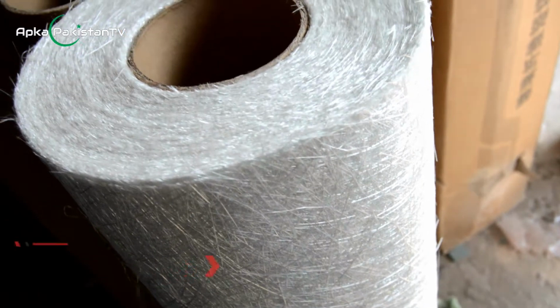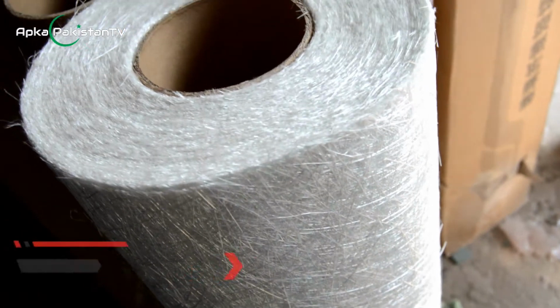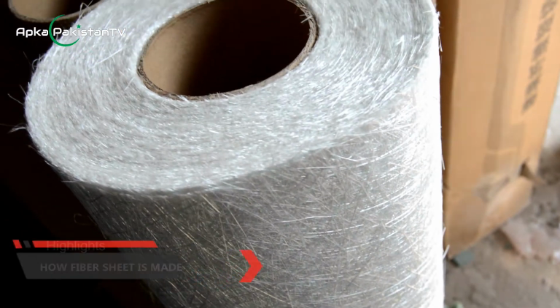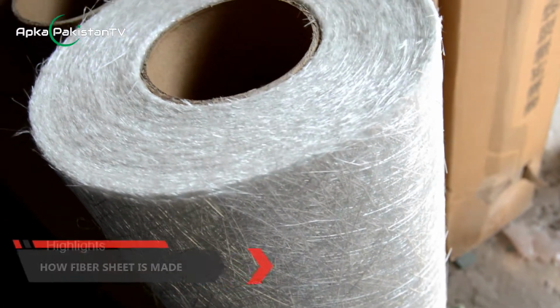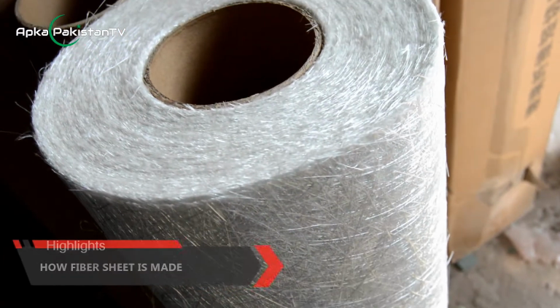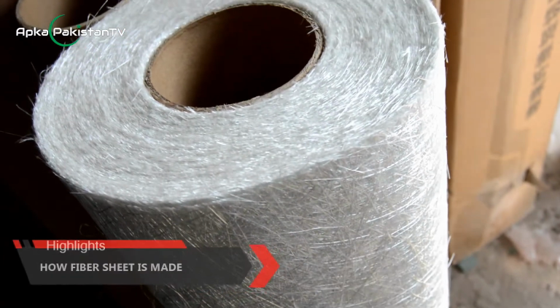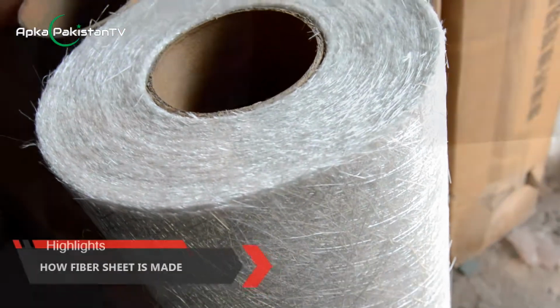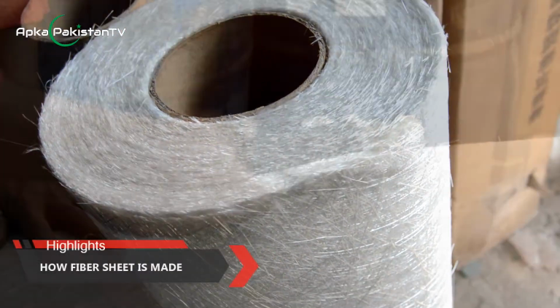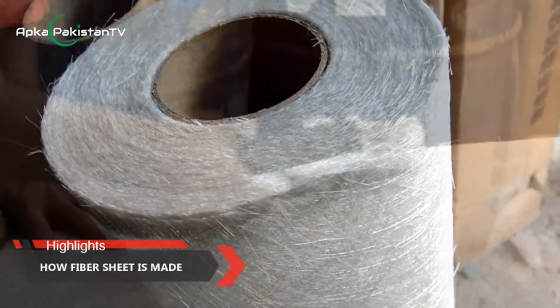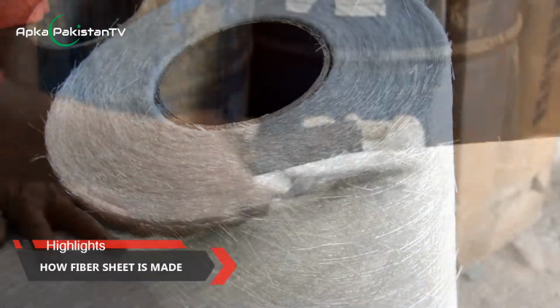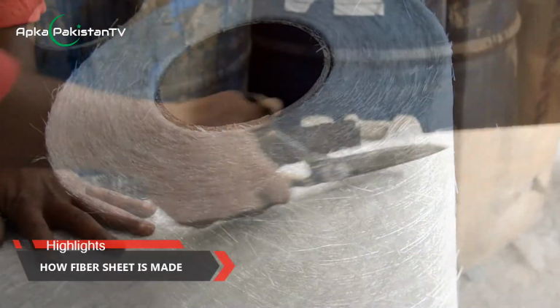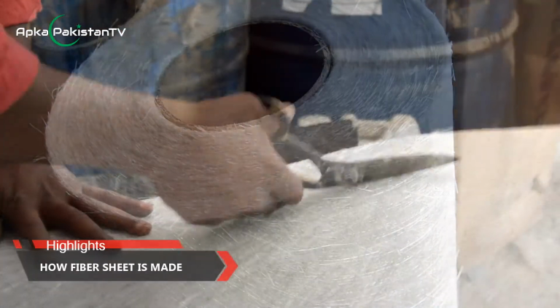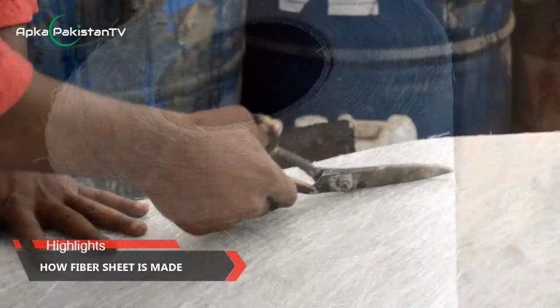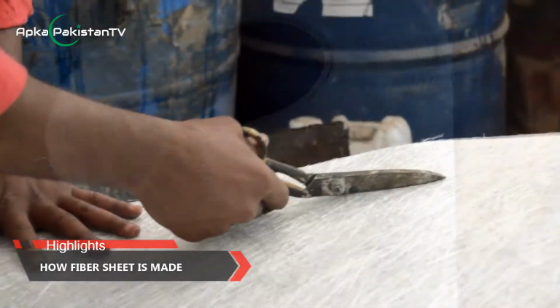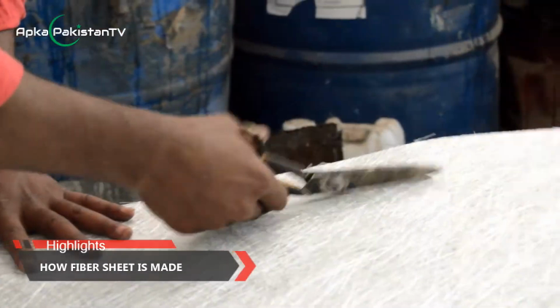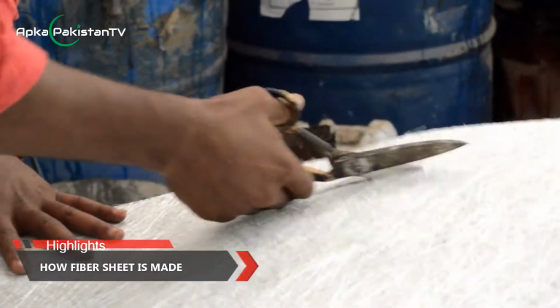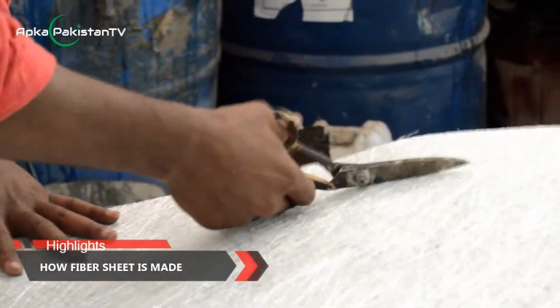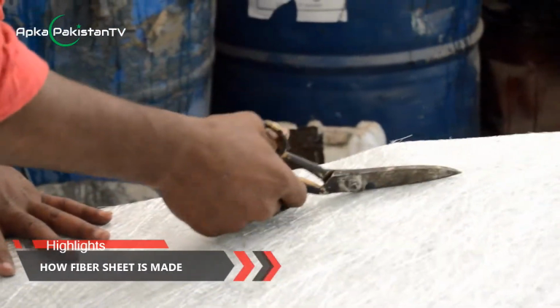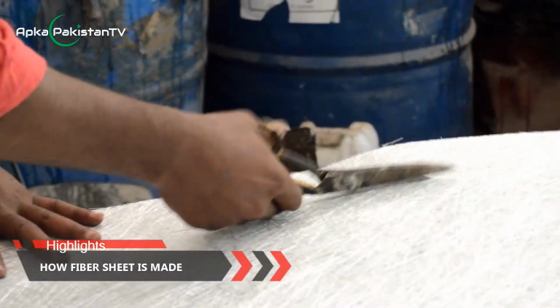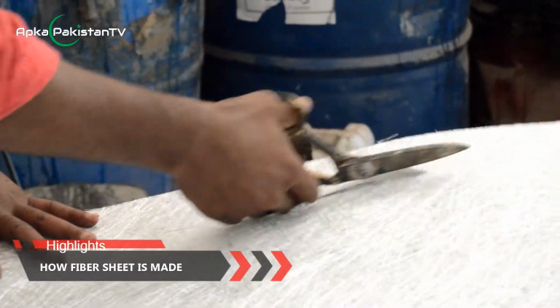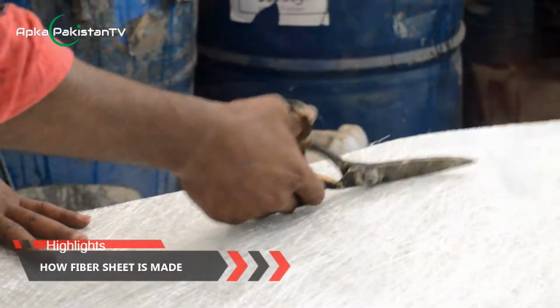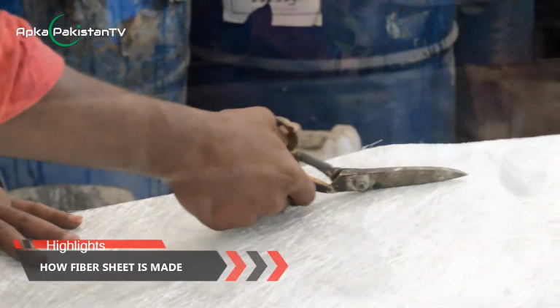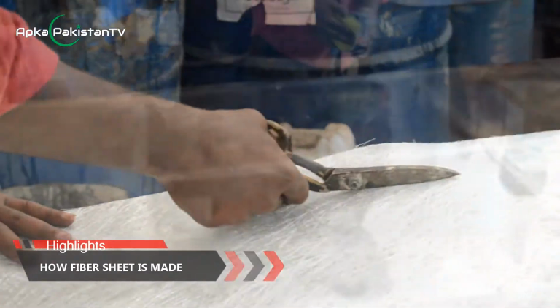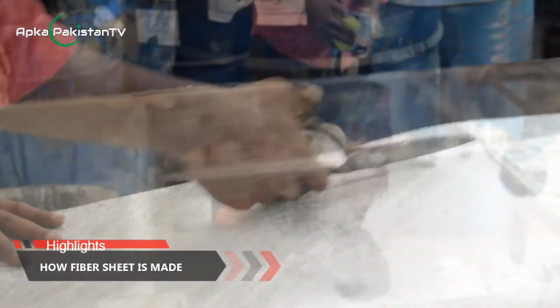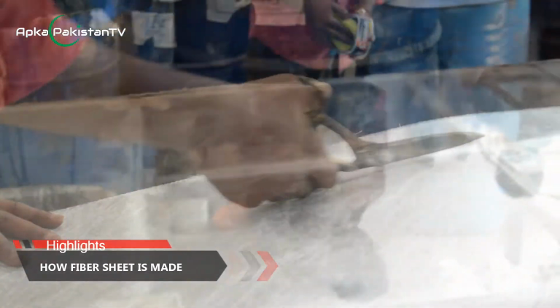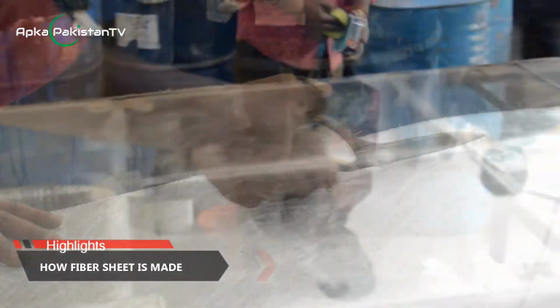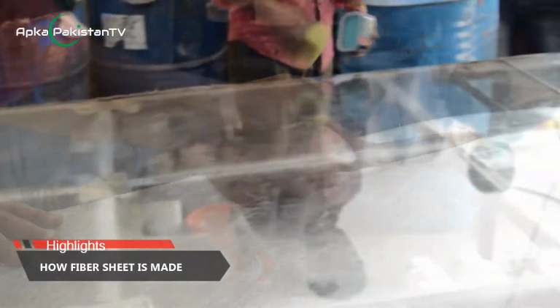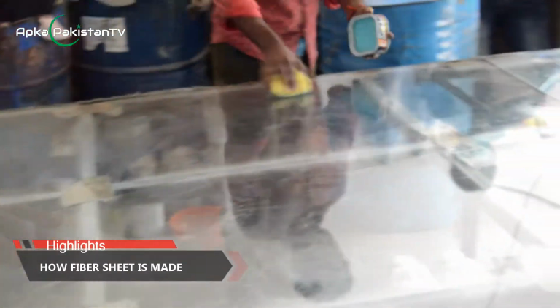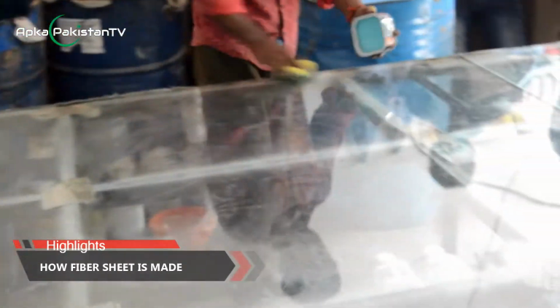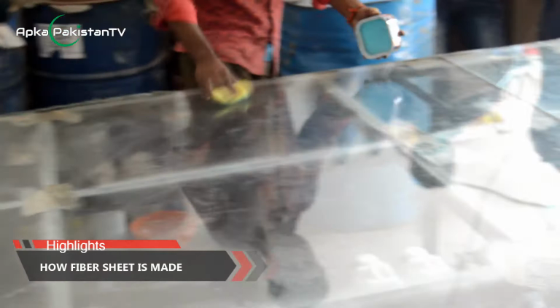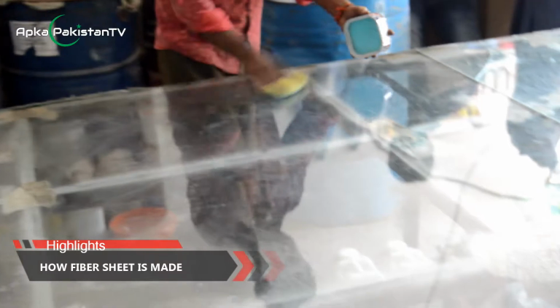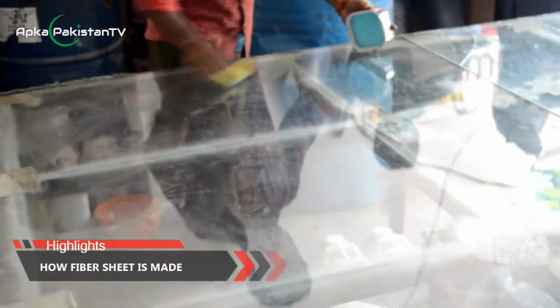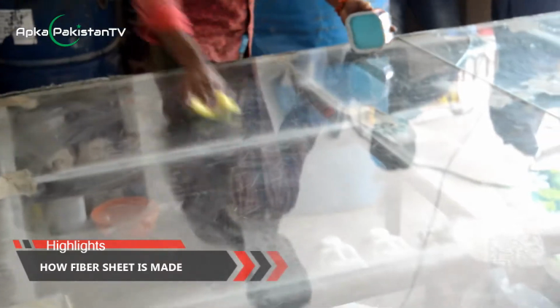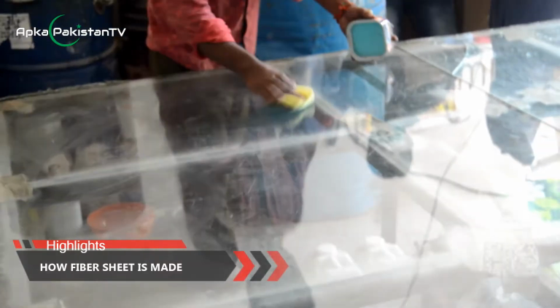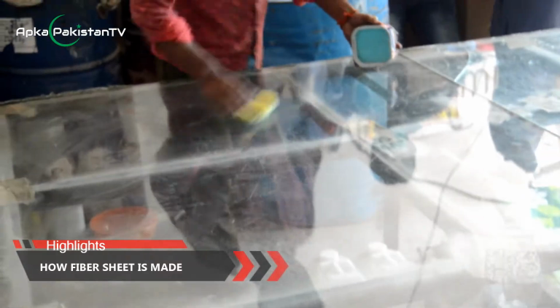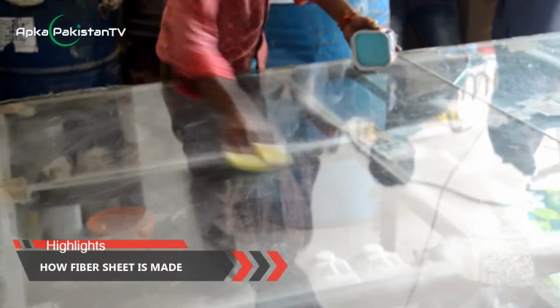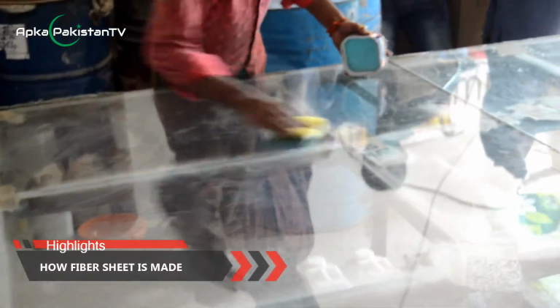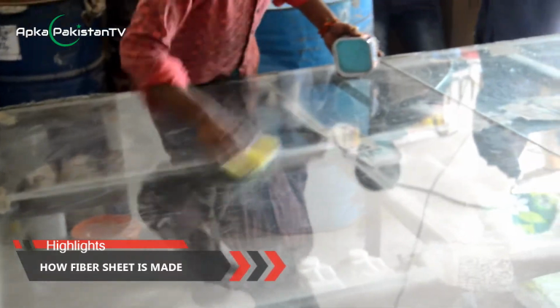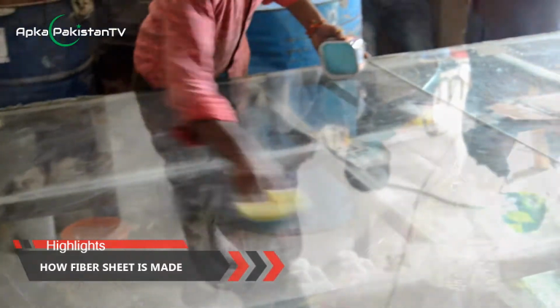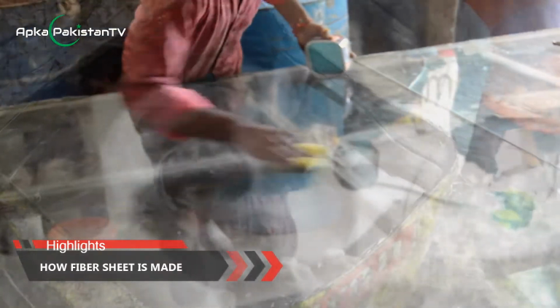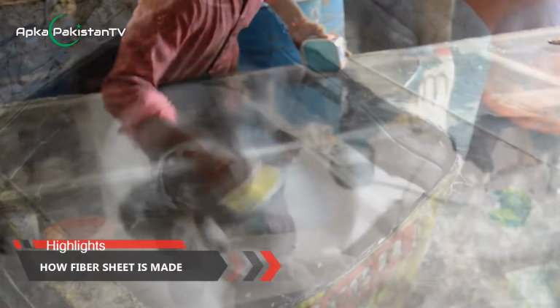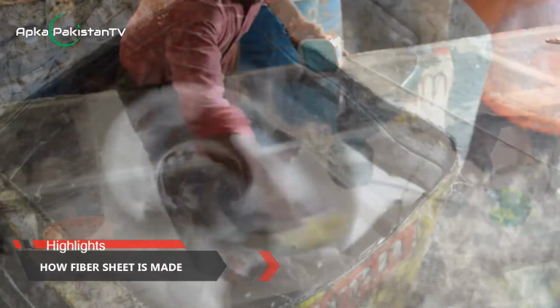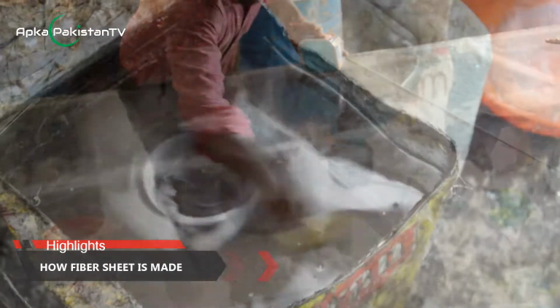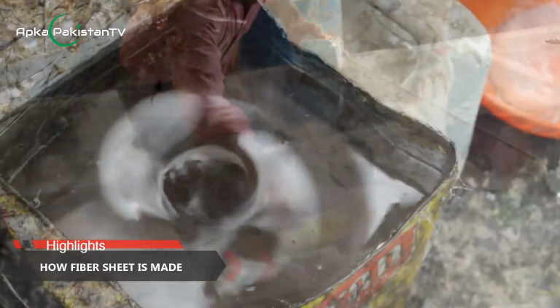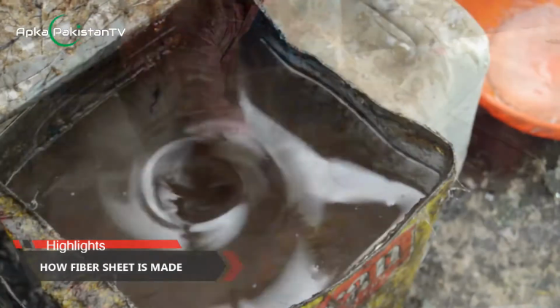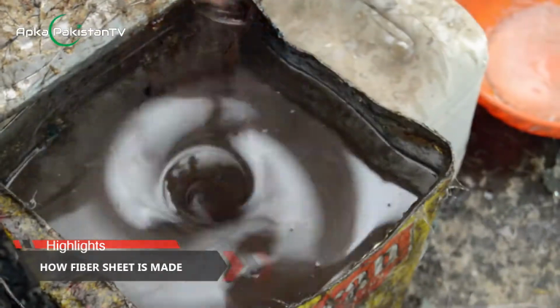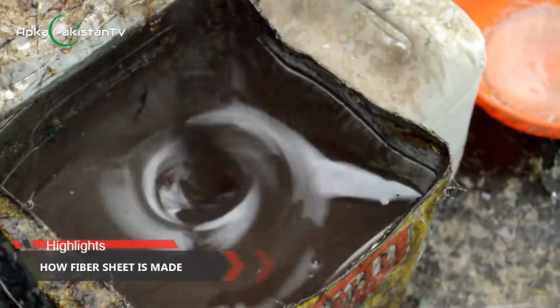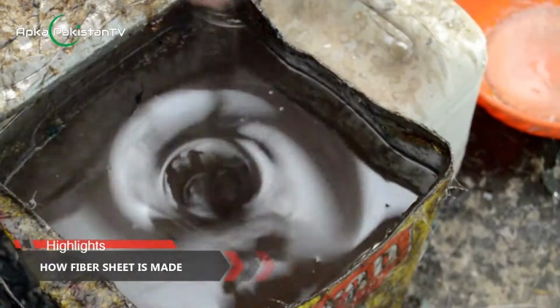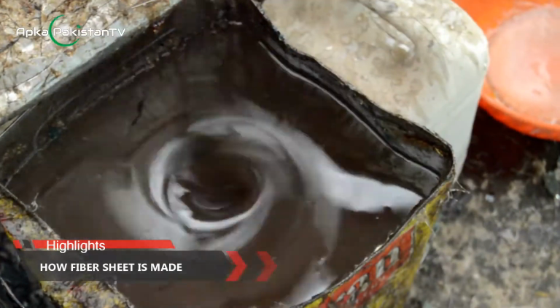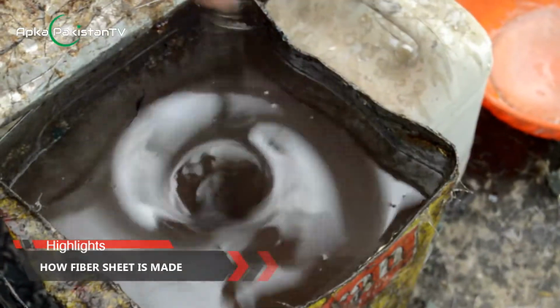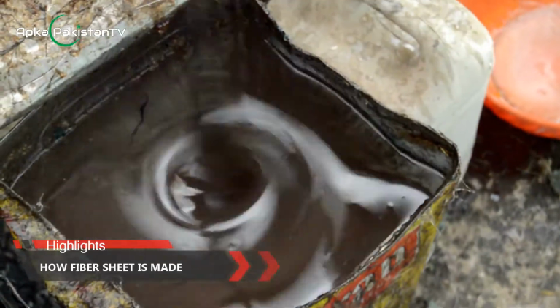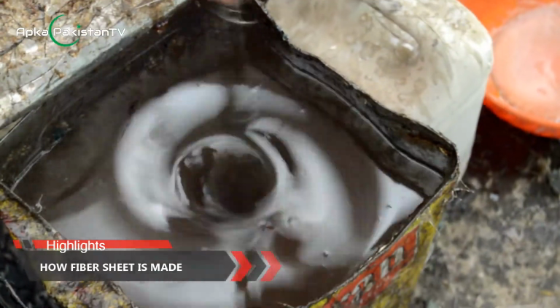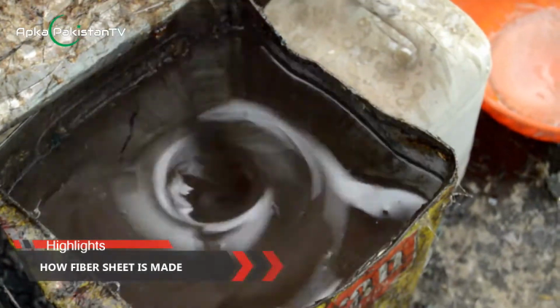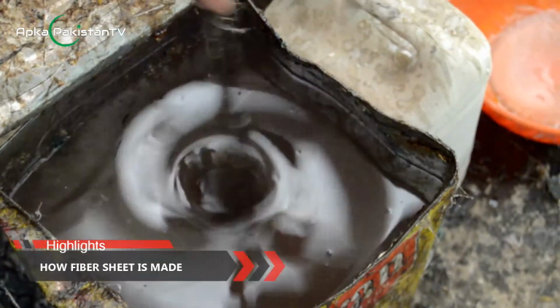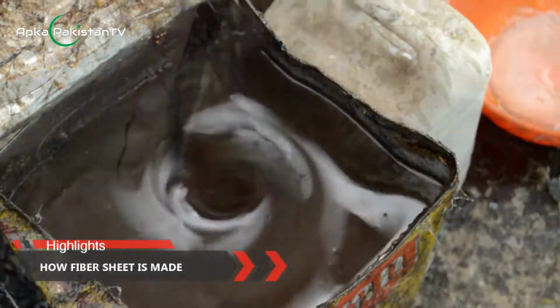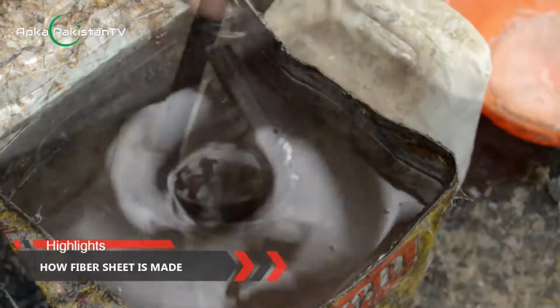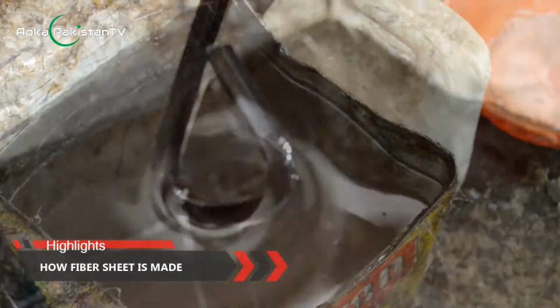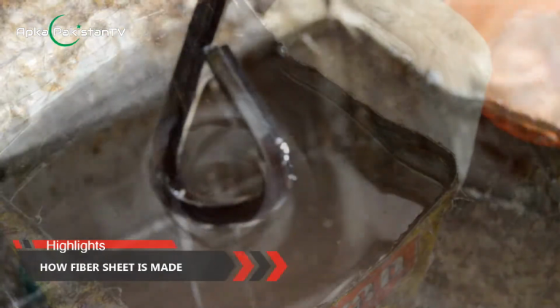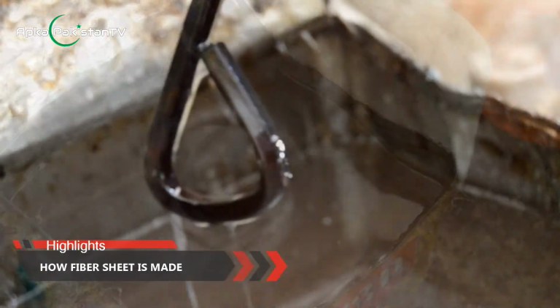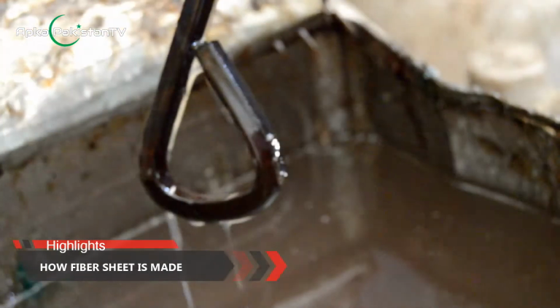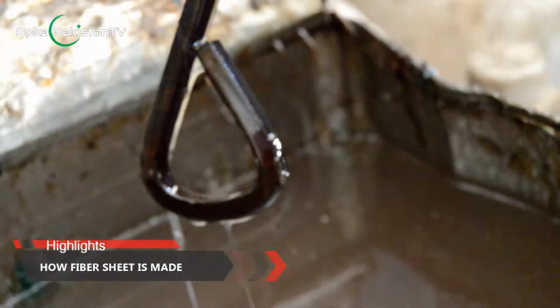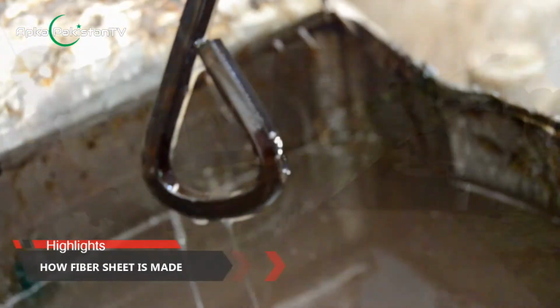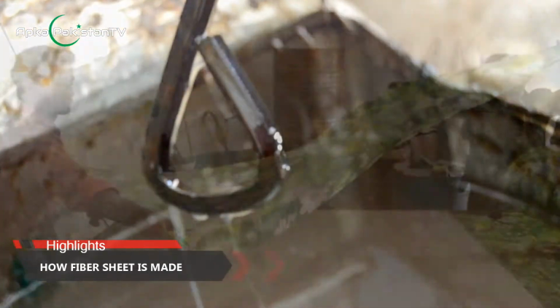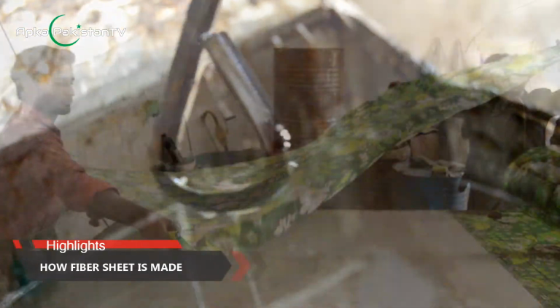Hi viewers, today I'm going to show you how fiber sheet is made. To see this interesting process, stay with me and keep watching.